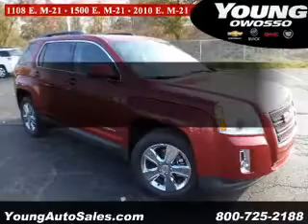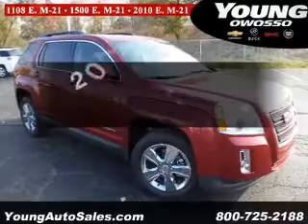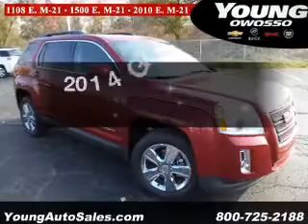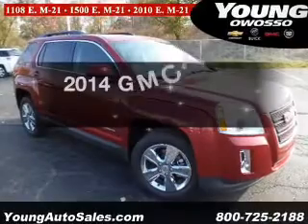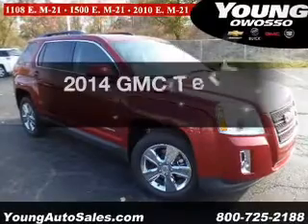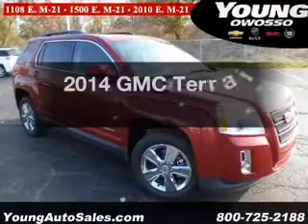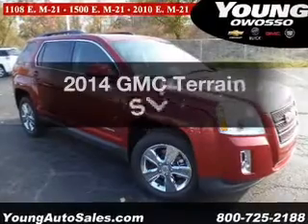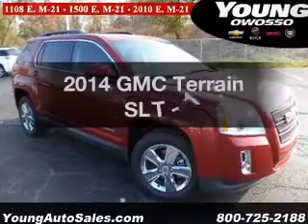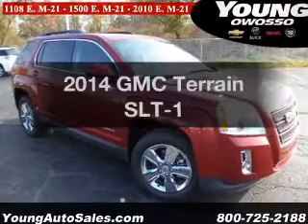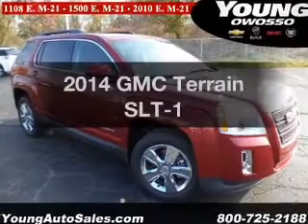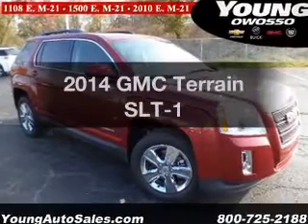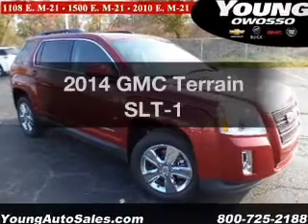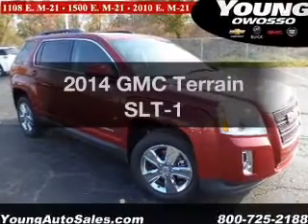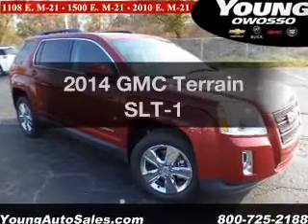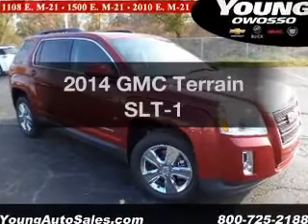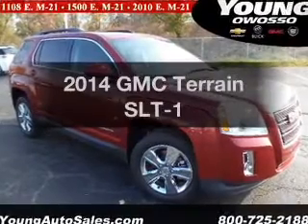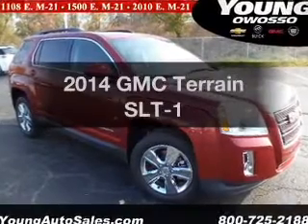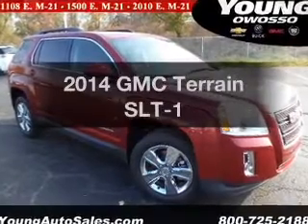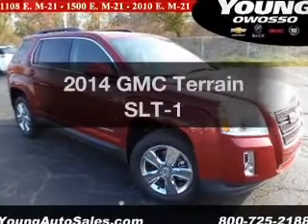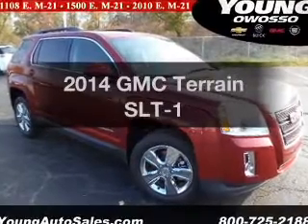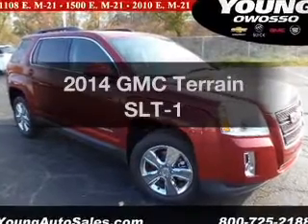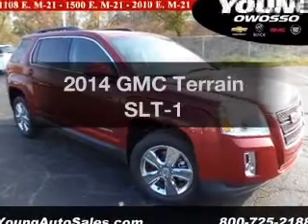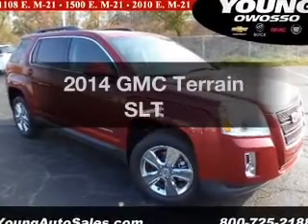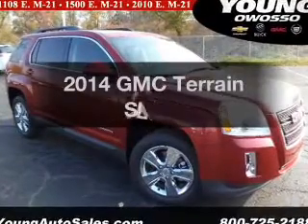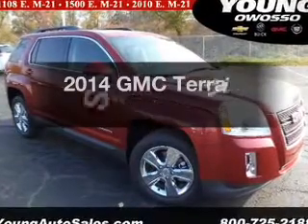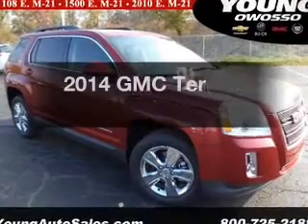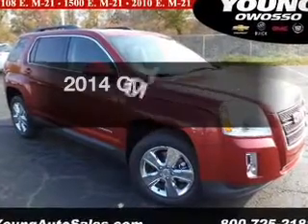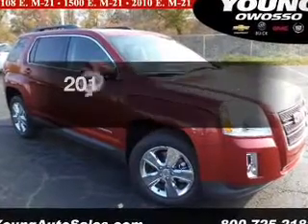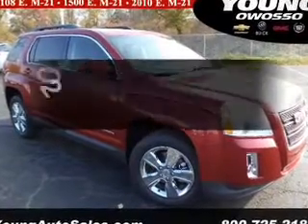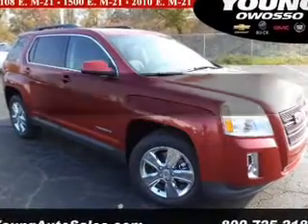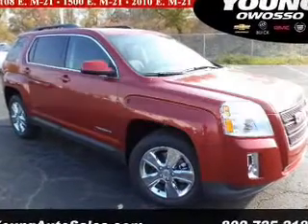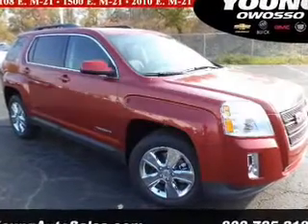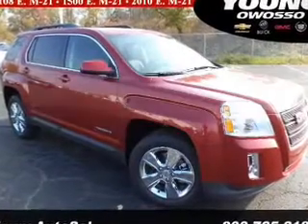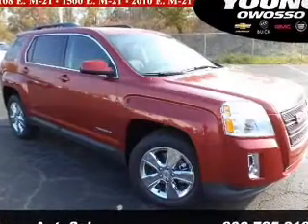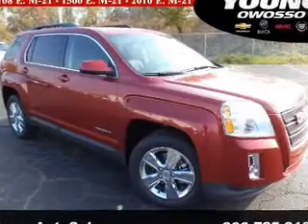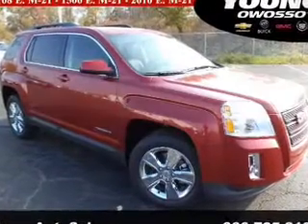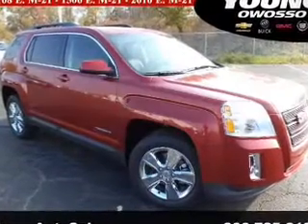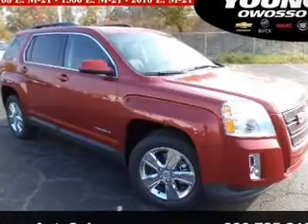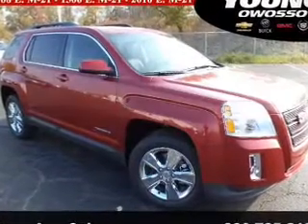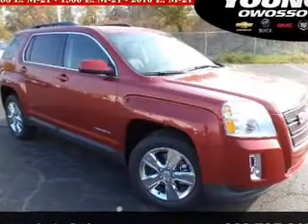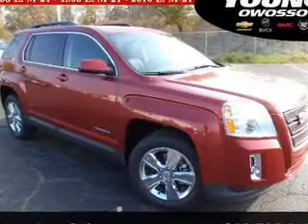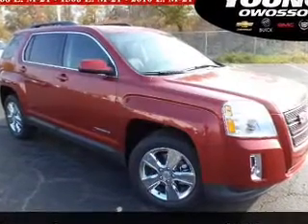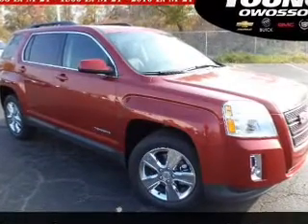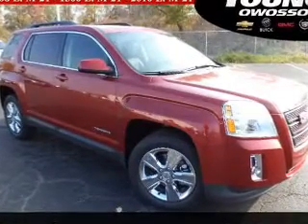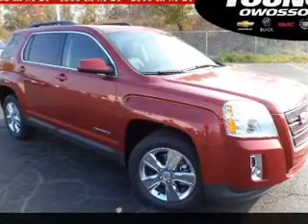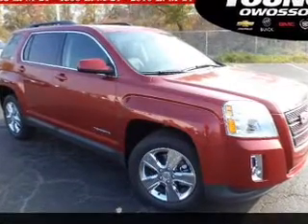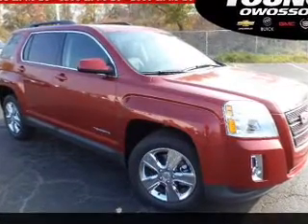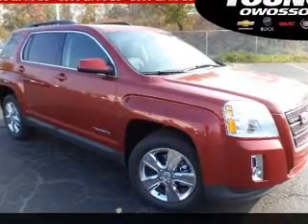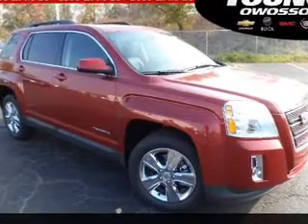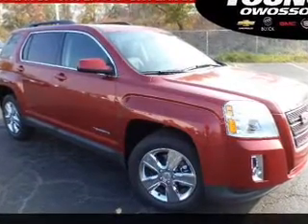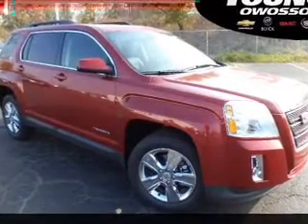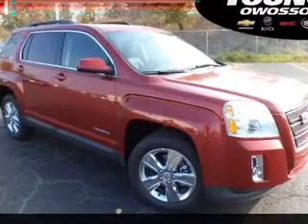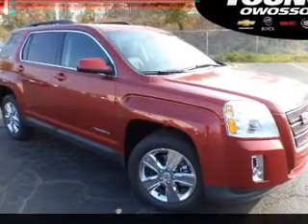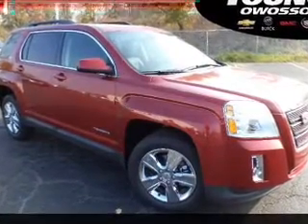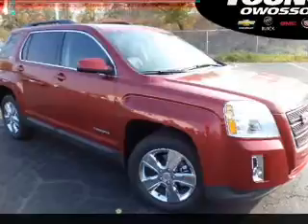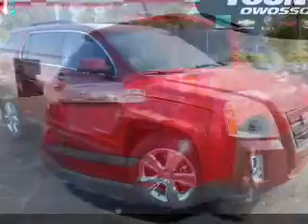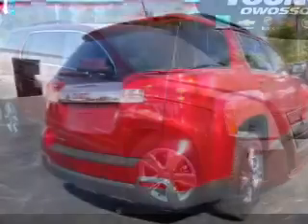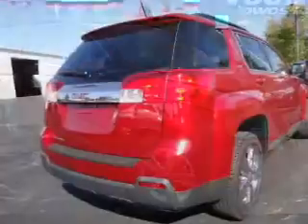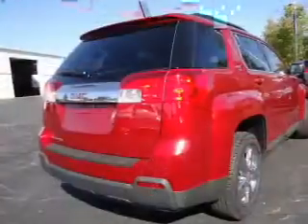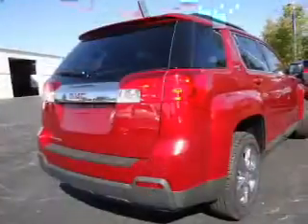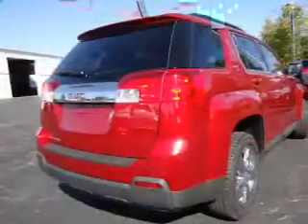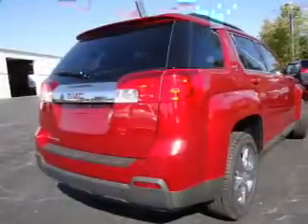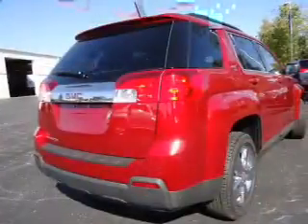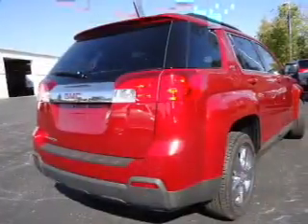Introducing the 2014 GMC Terrain. If you're looking for a first-rate auto, this one could be yours today.